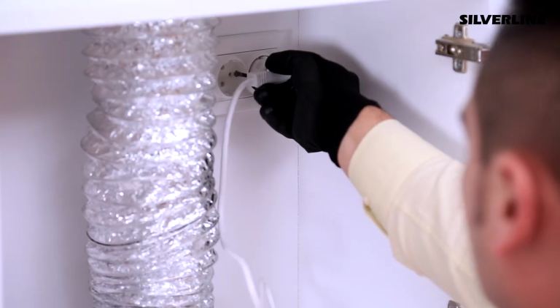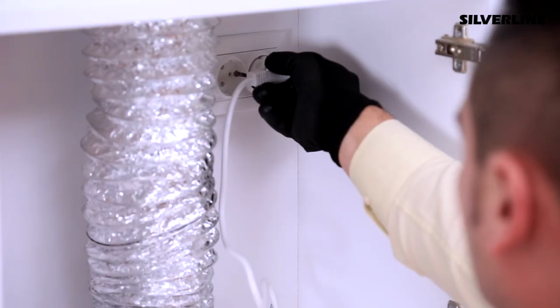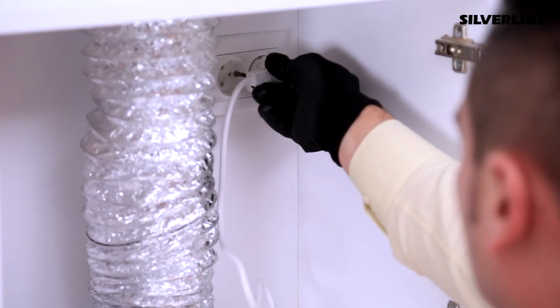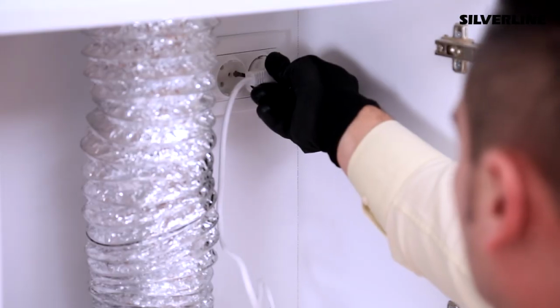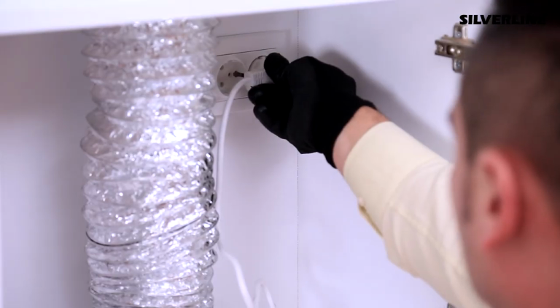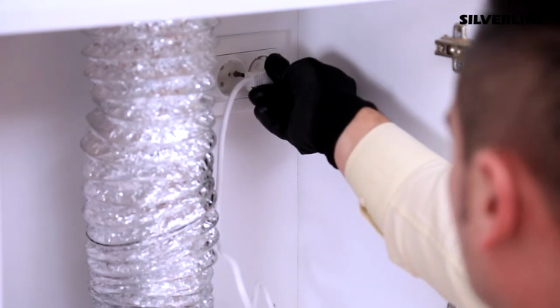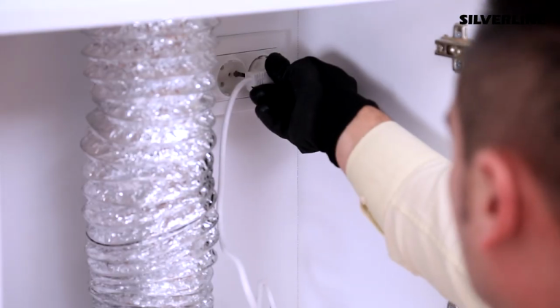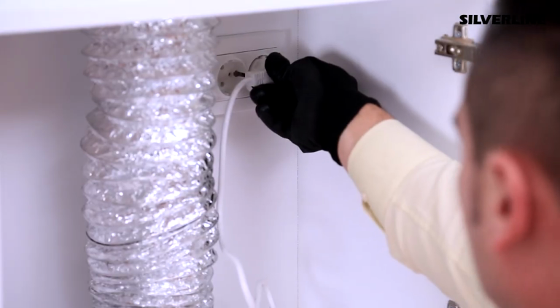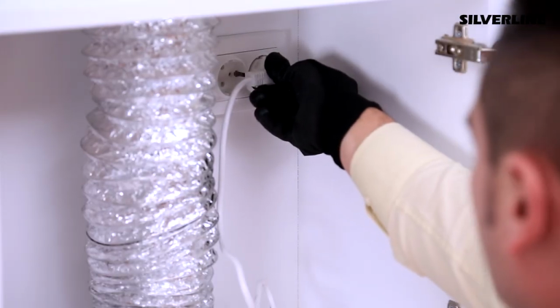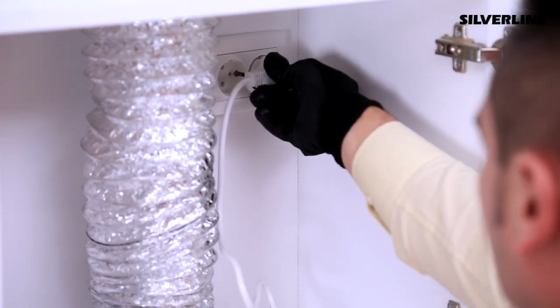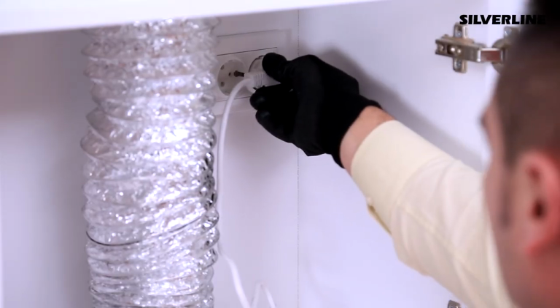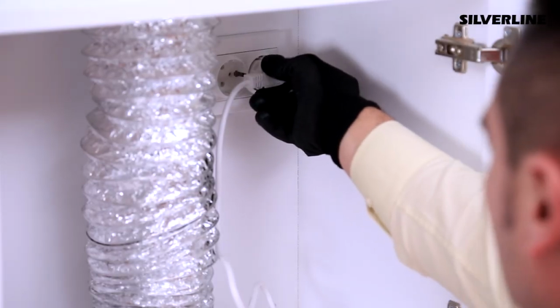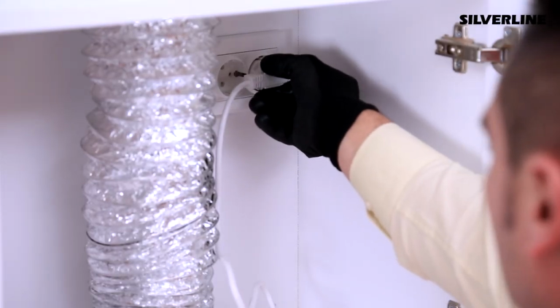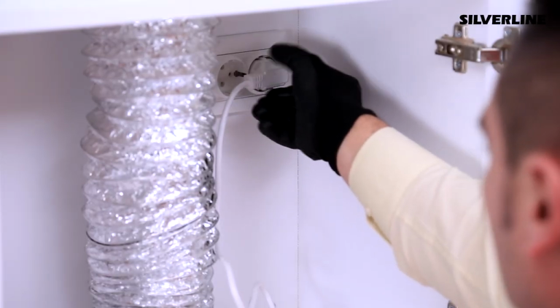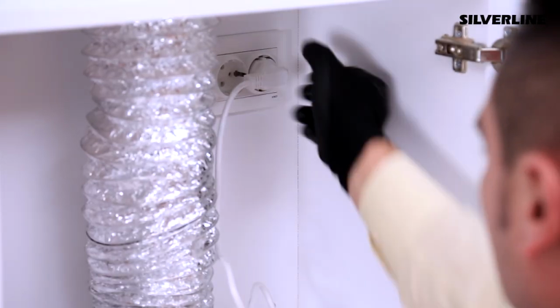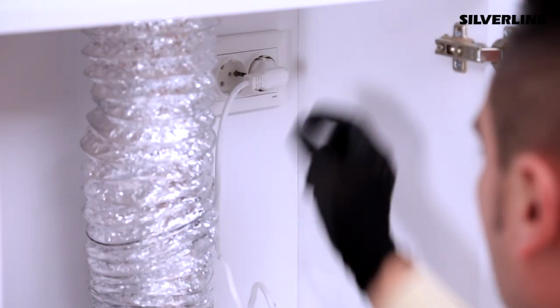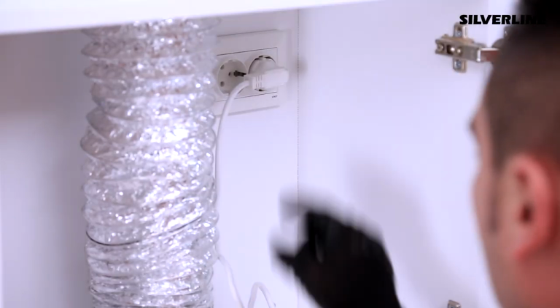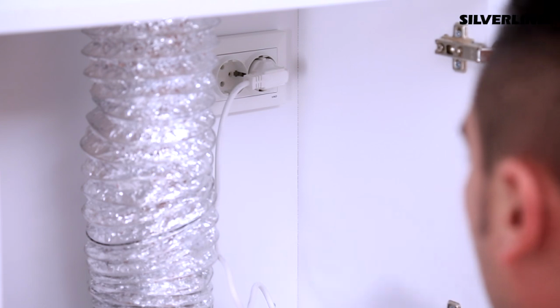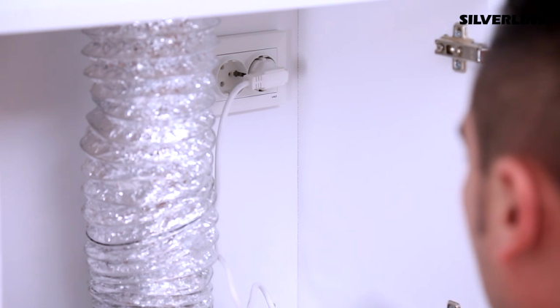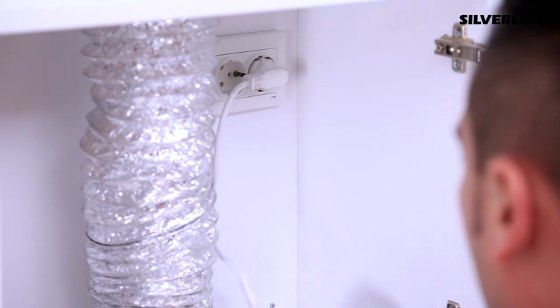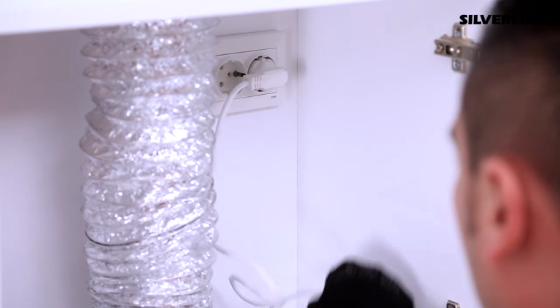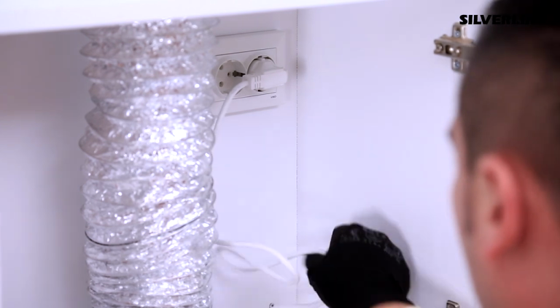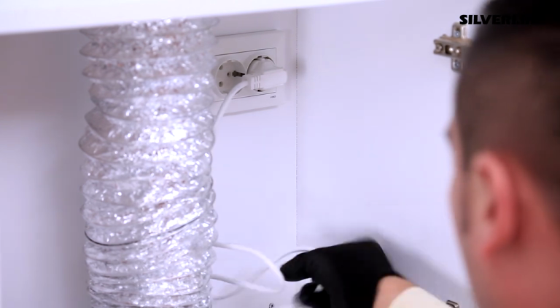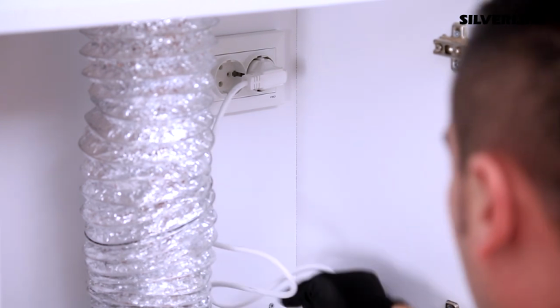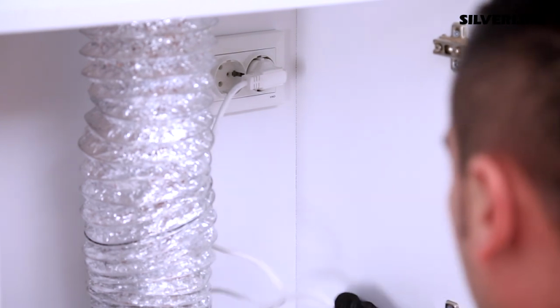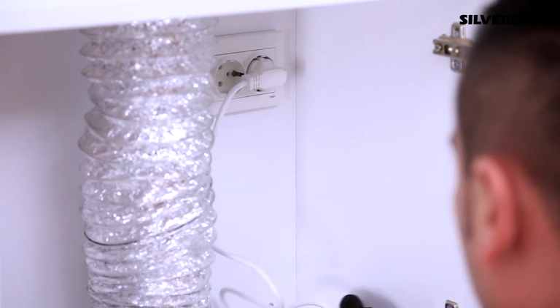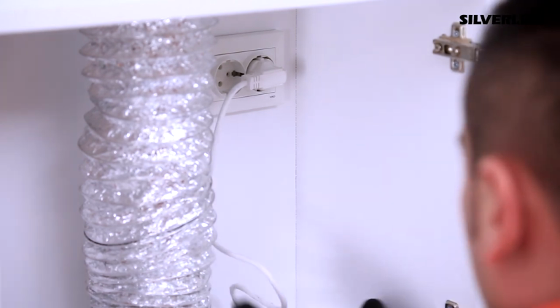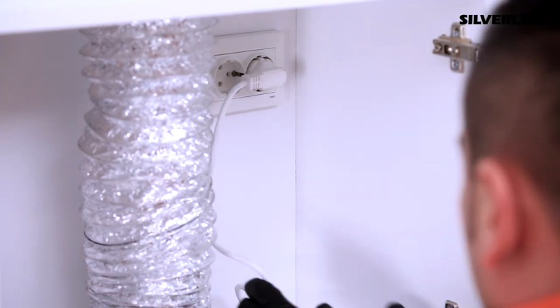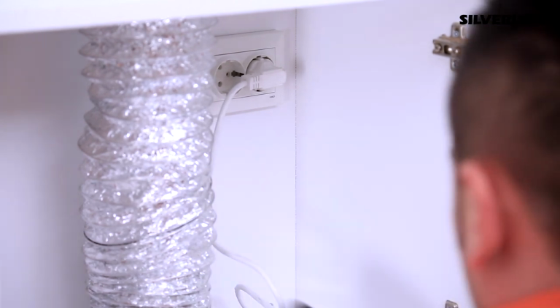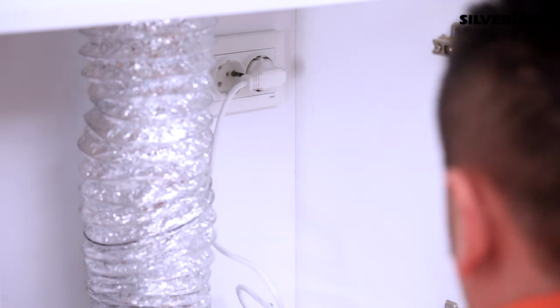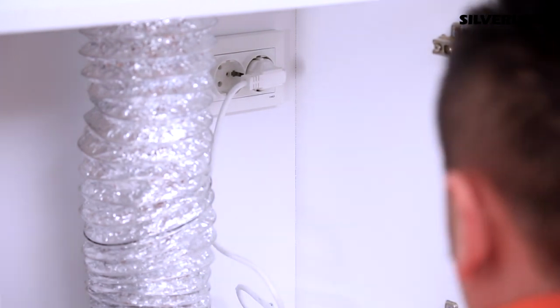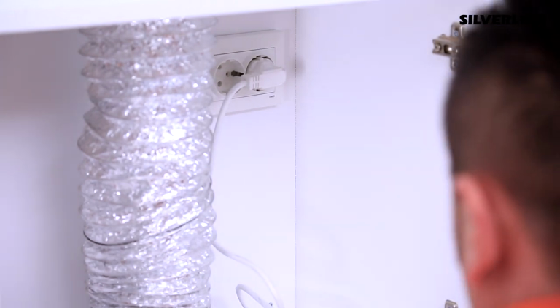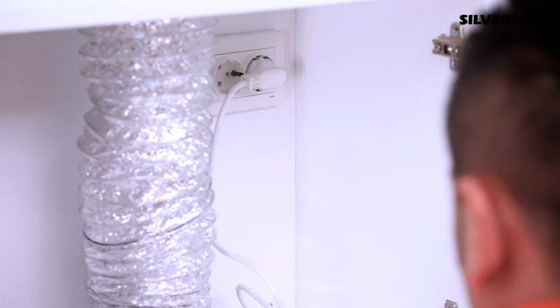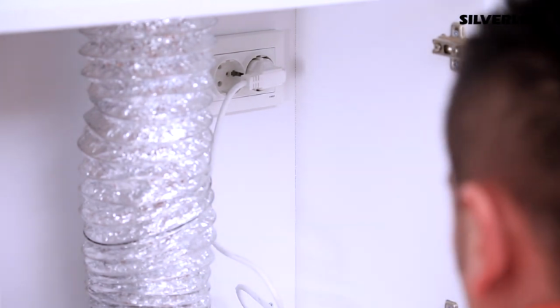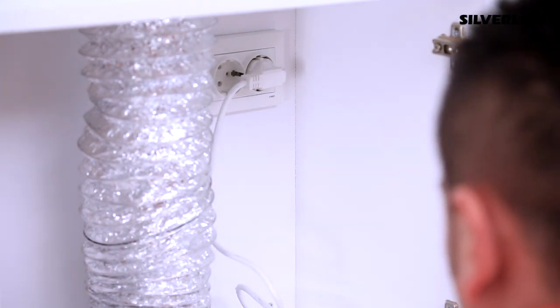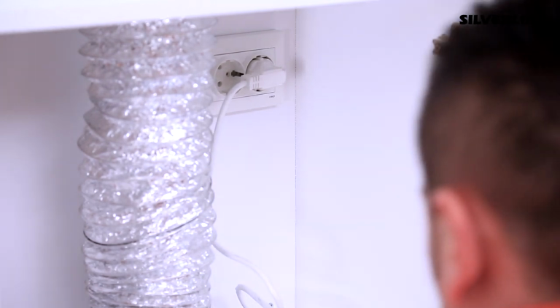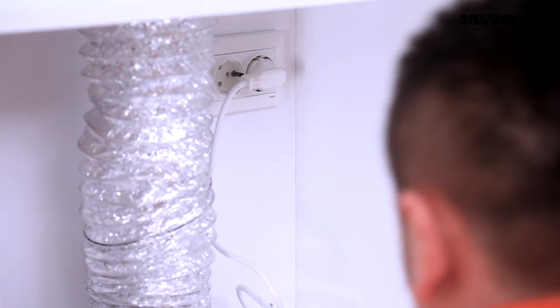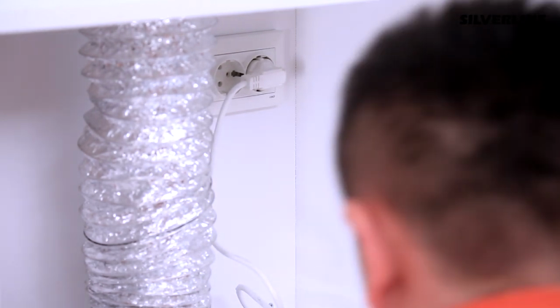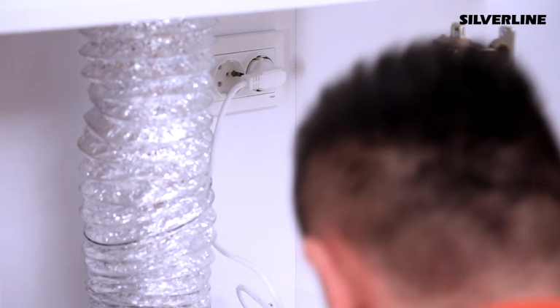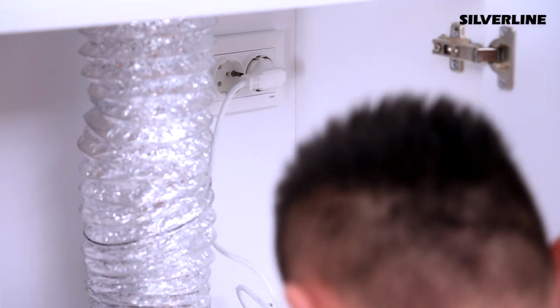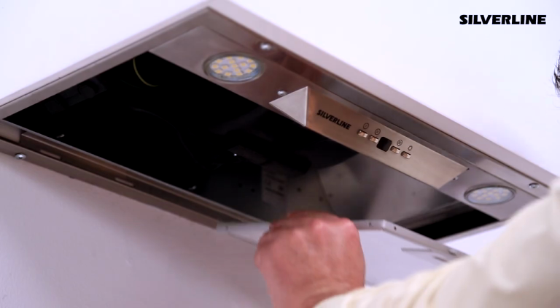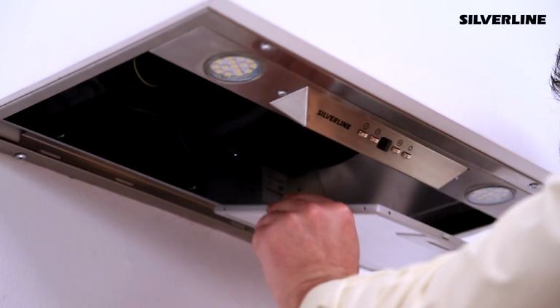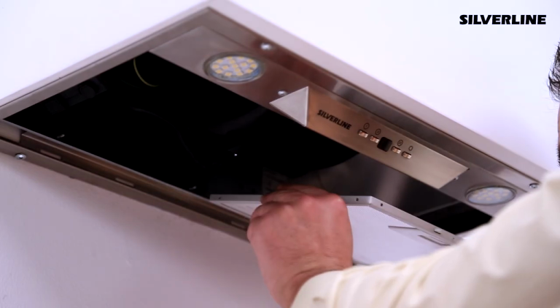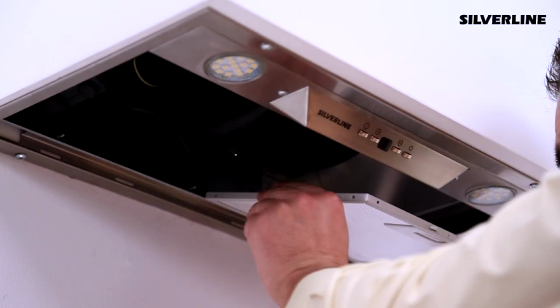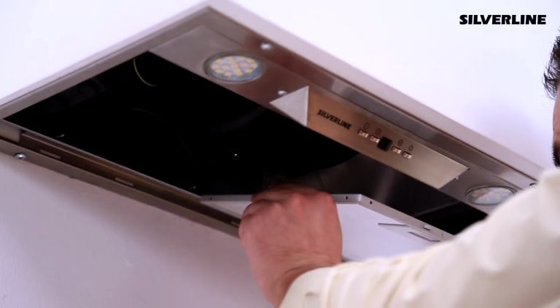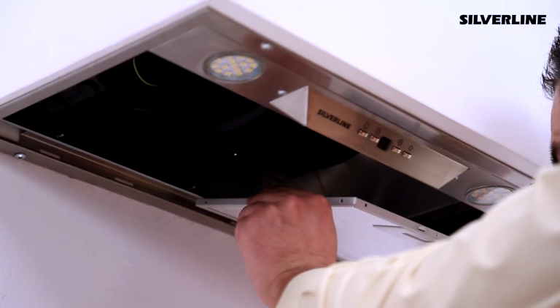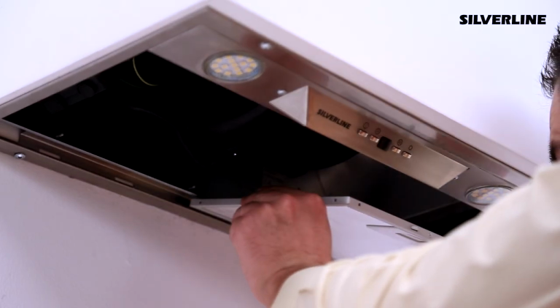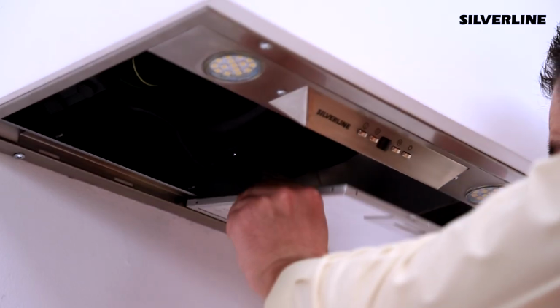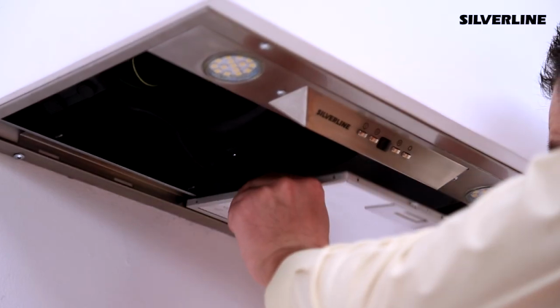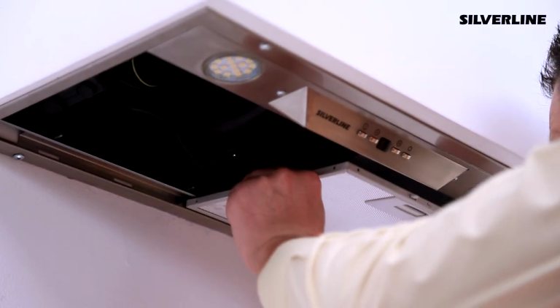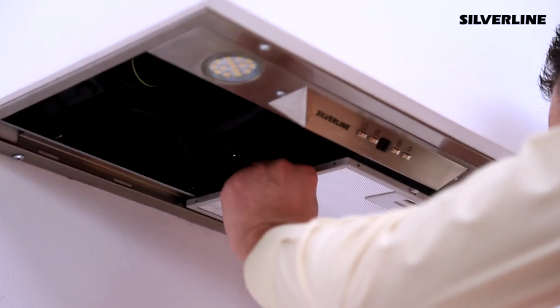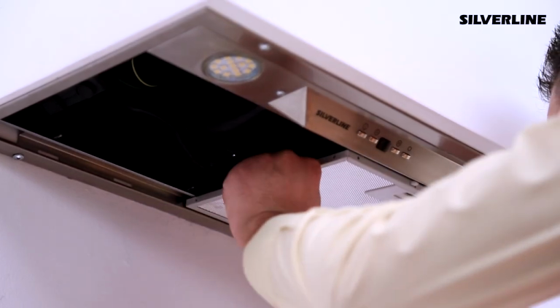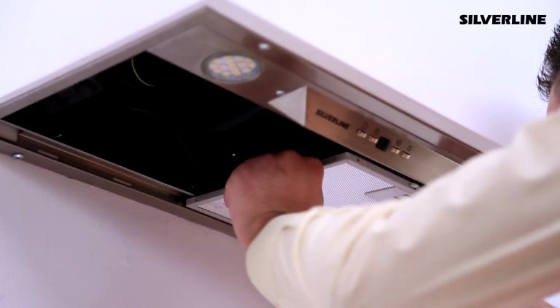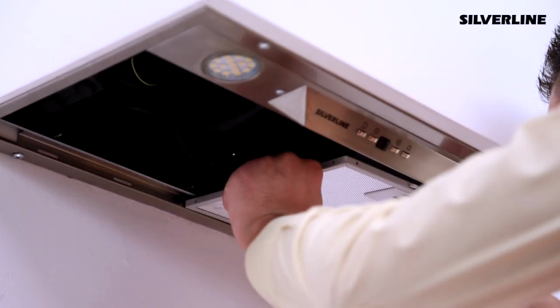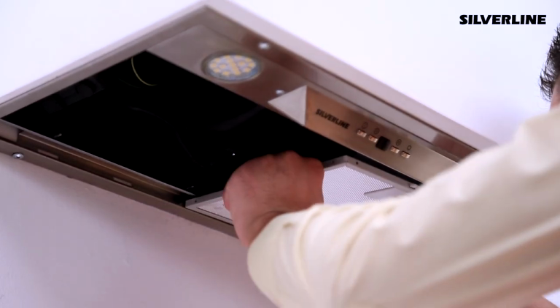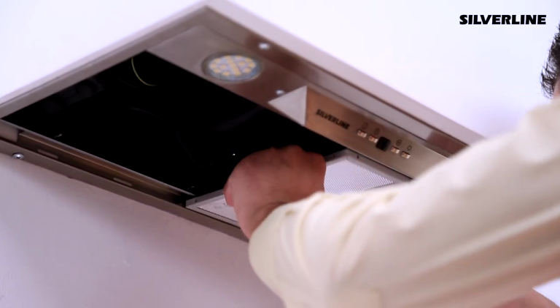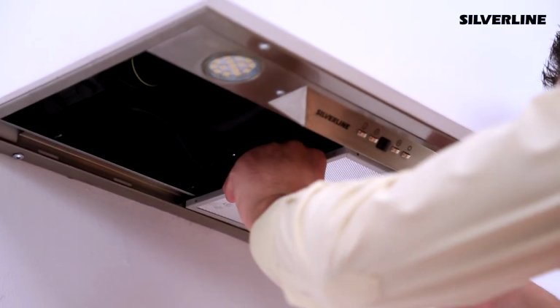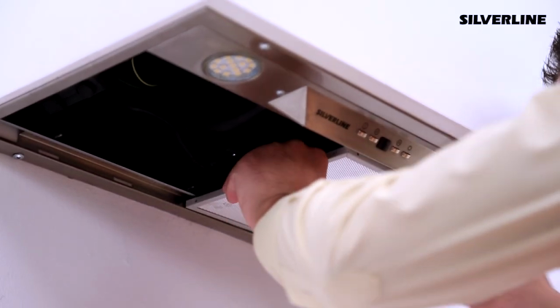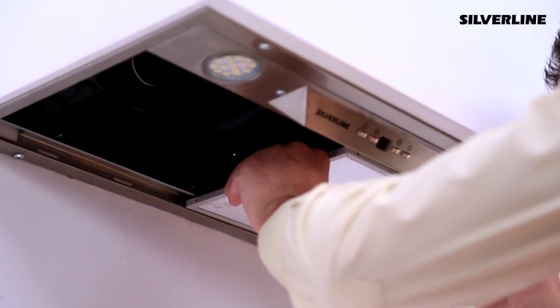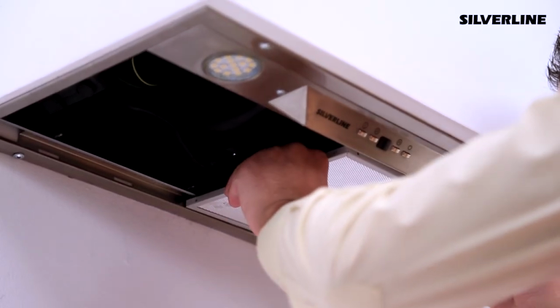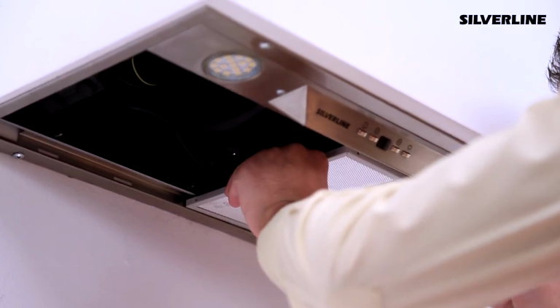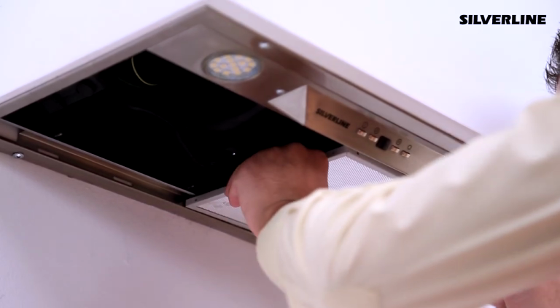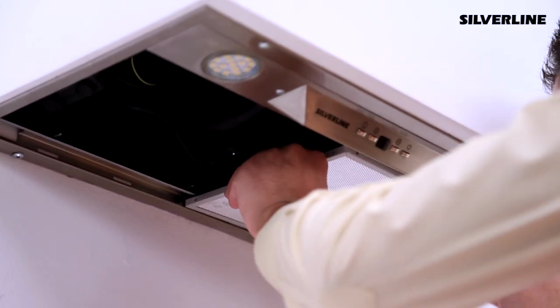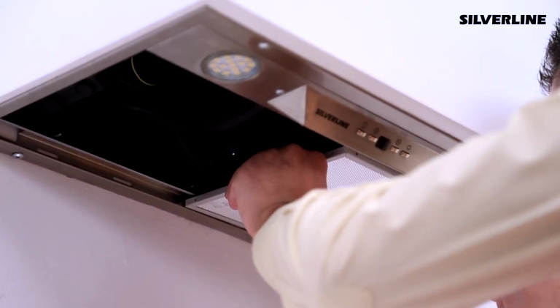Plug the feeding cable into the socket that is specifically assigned to the product. Insert the aluminium cartridge filters in their place.